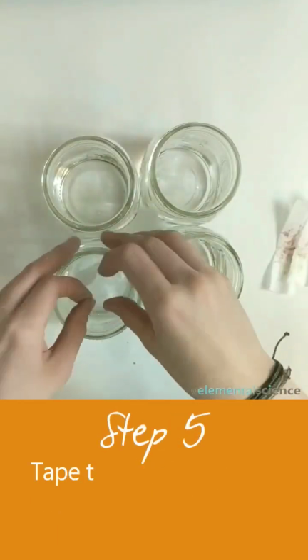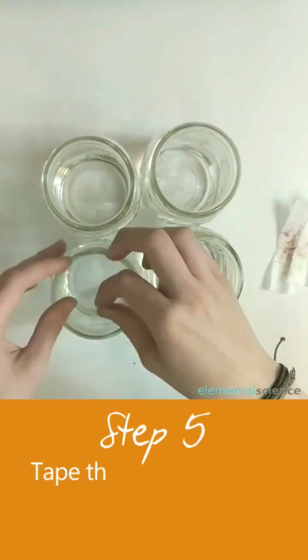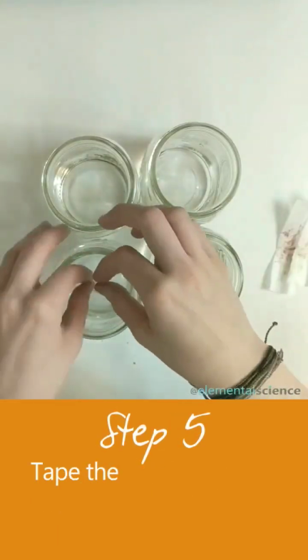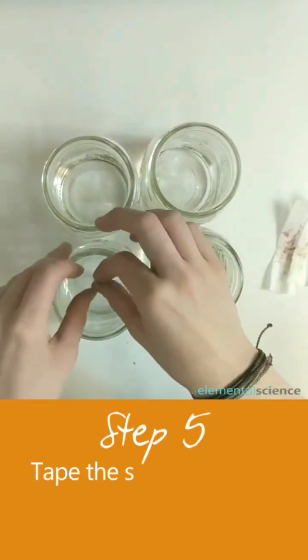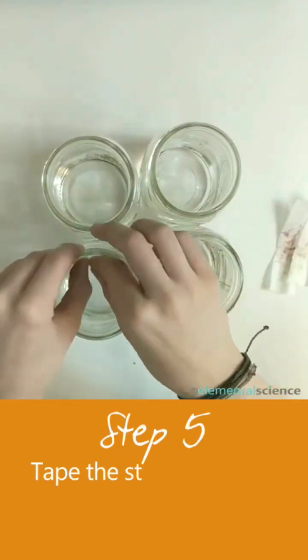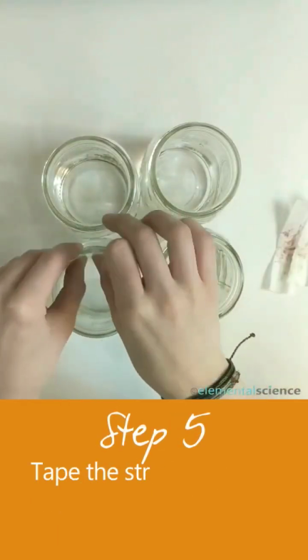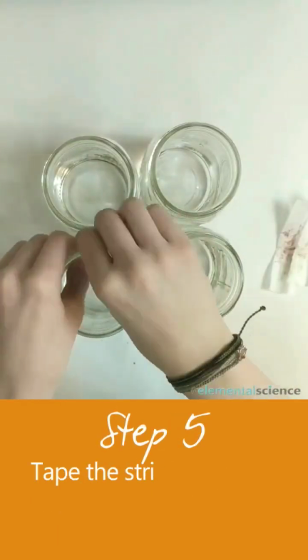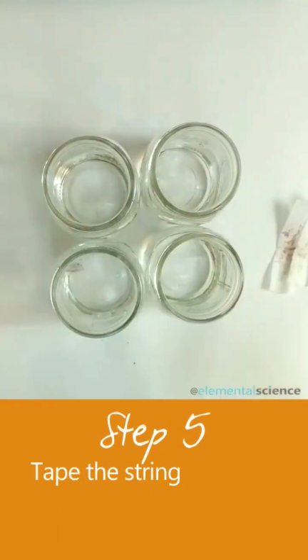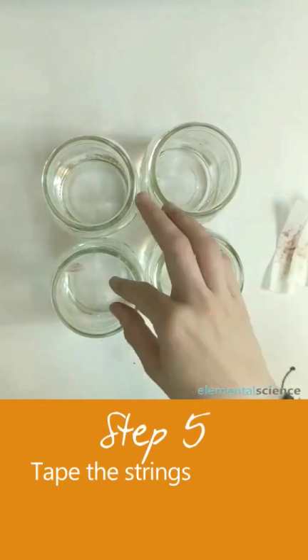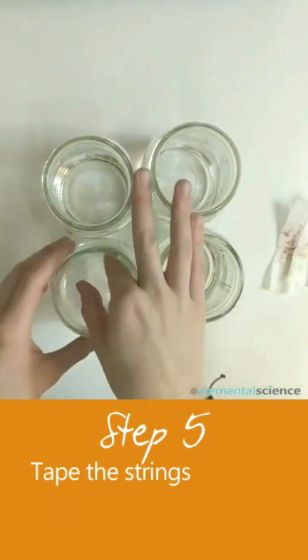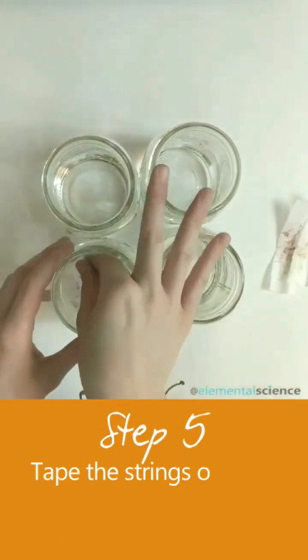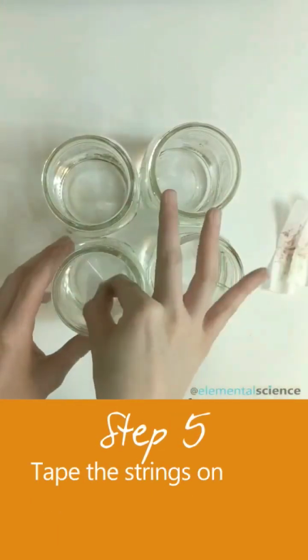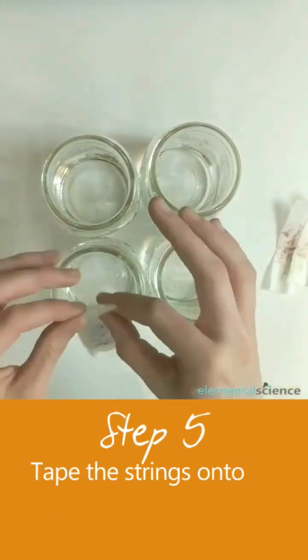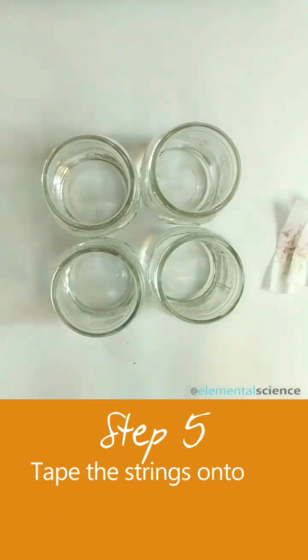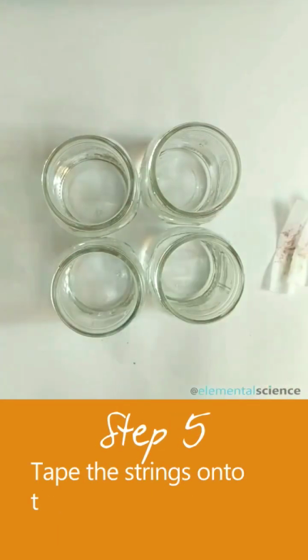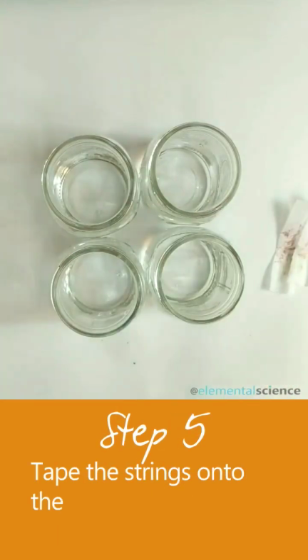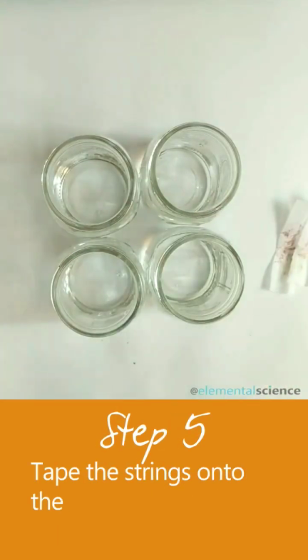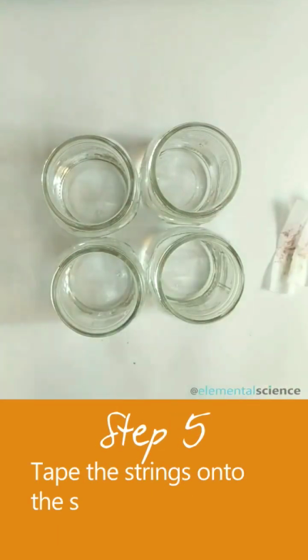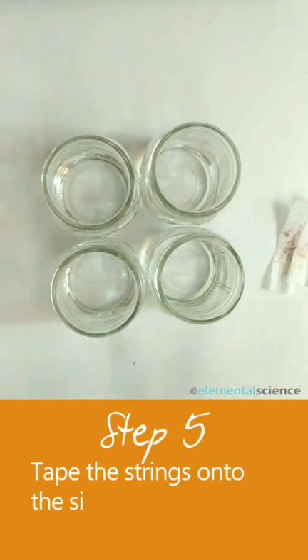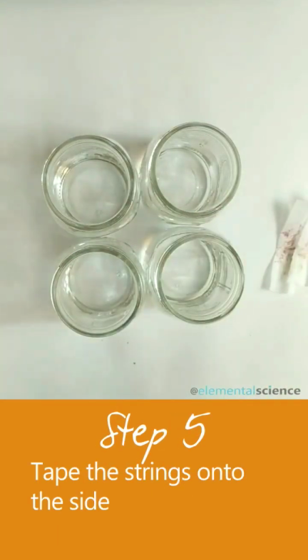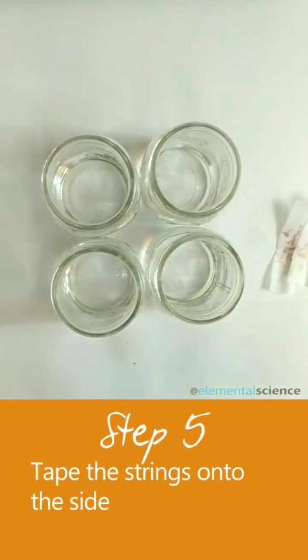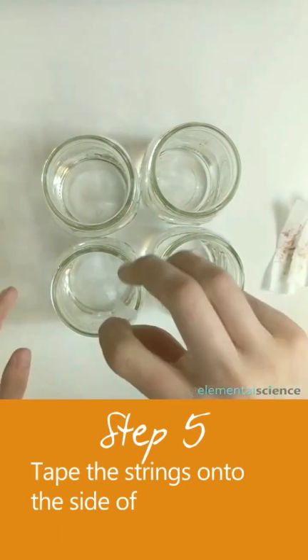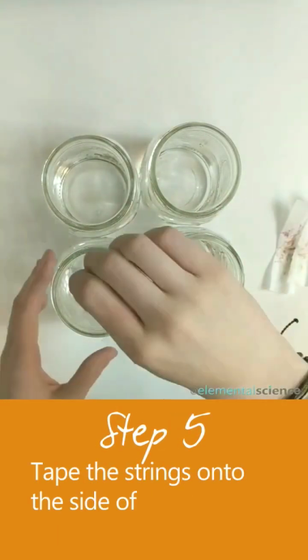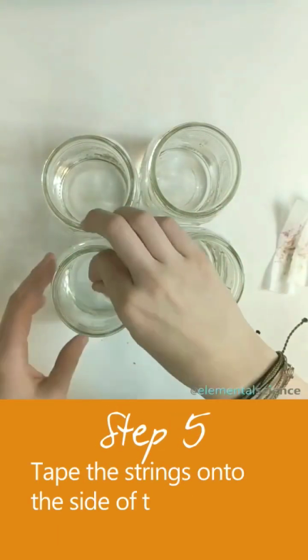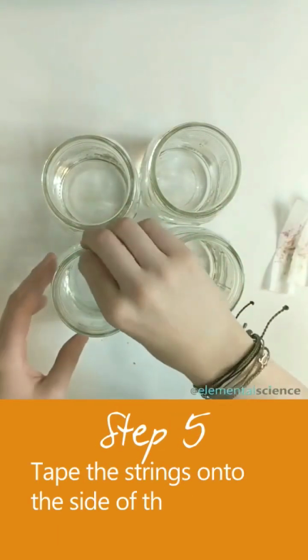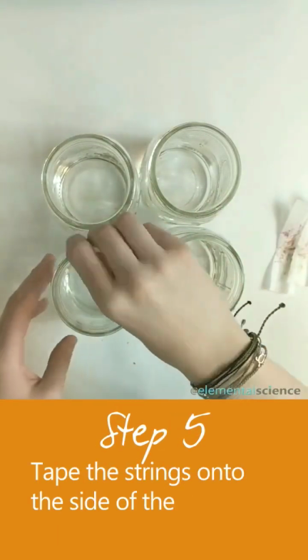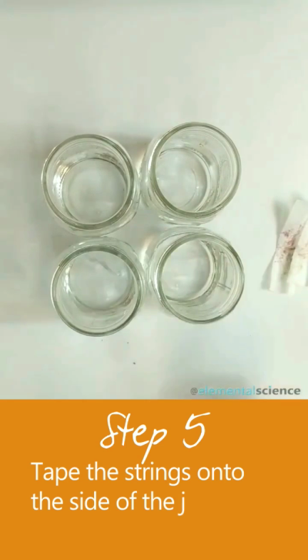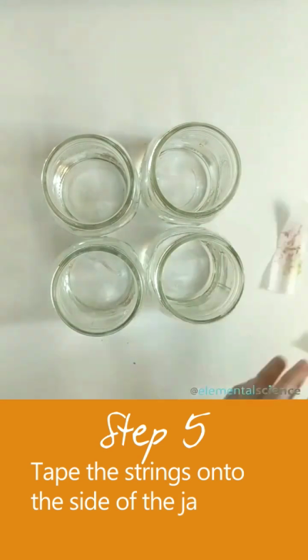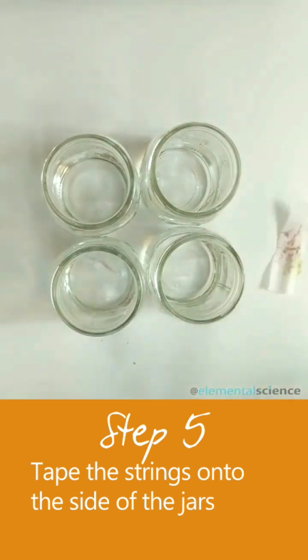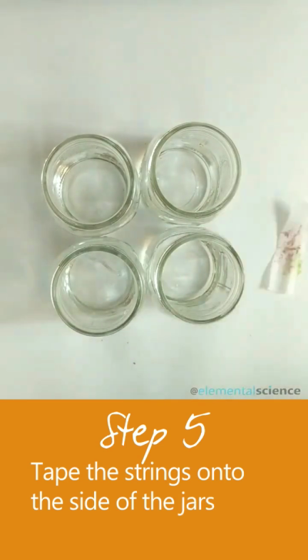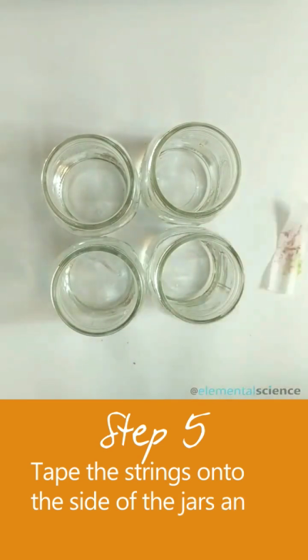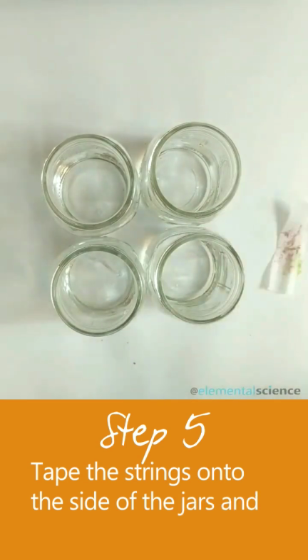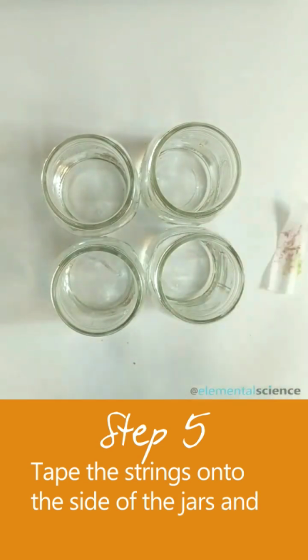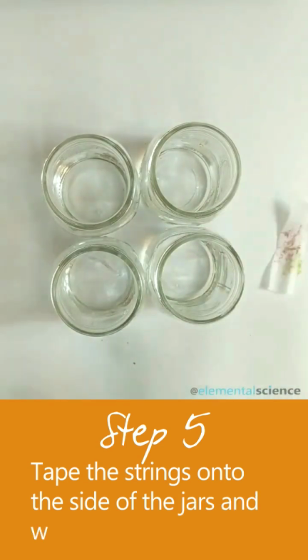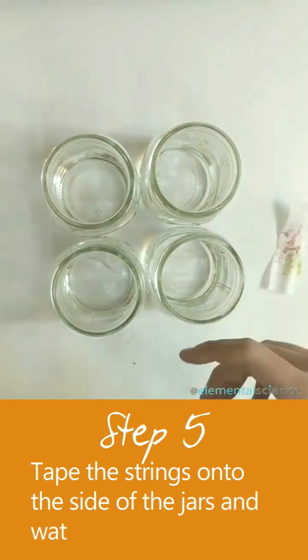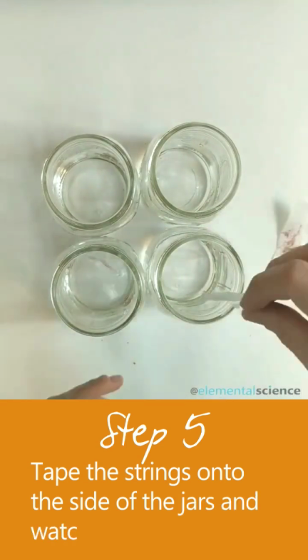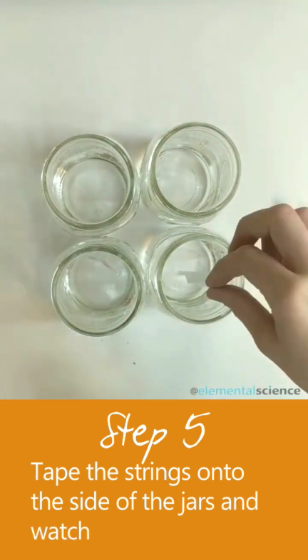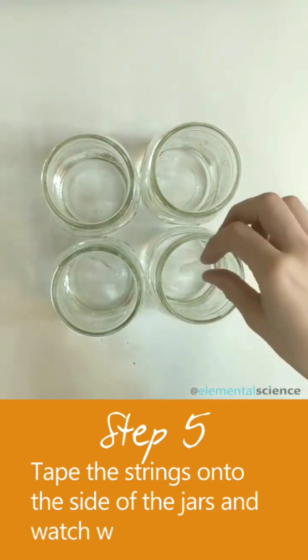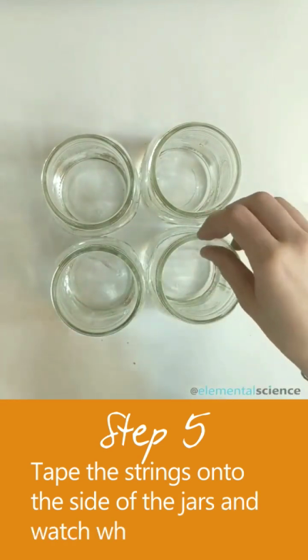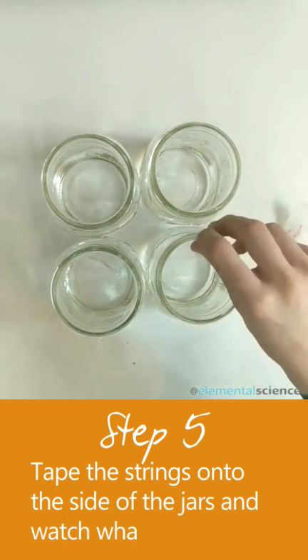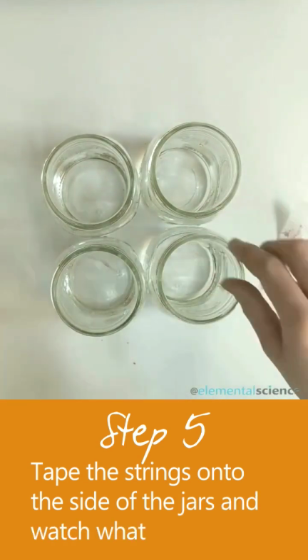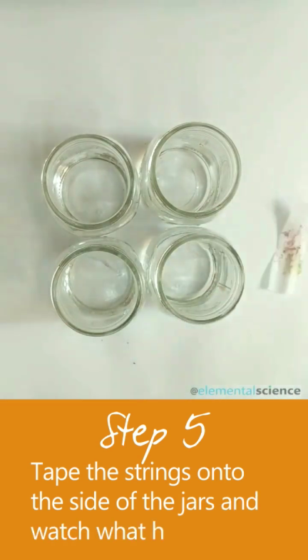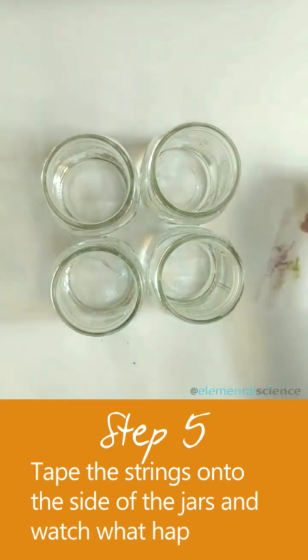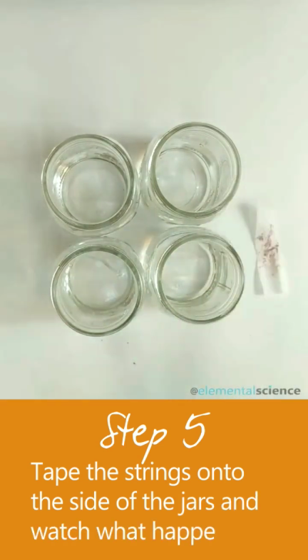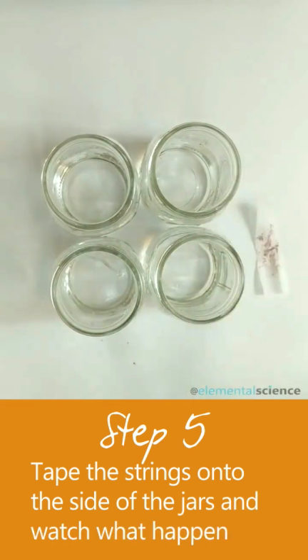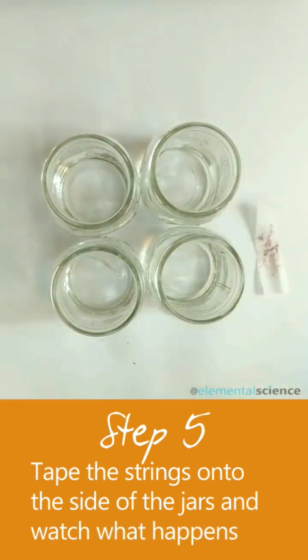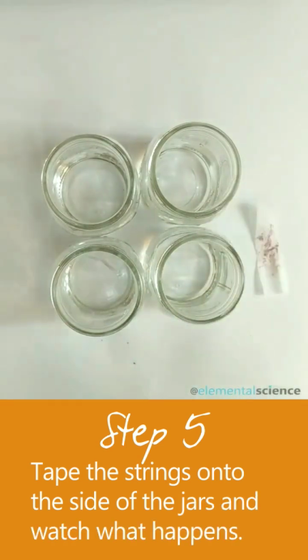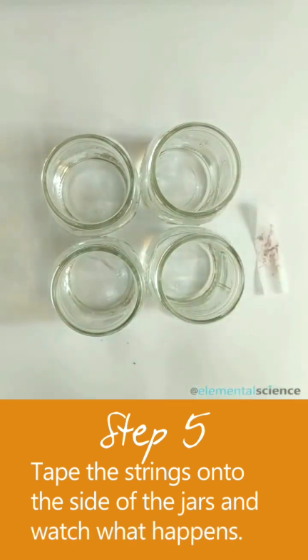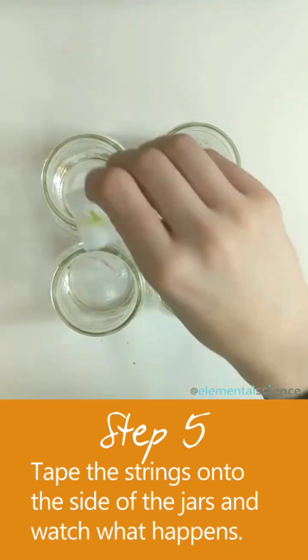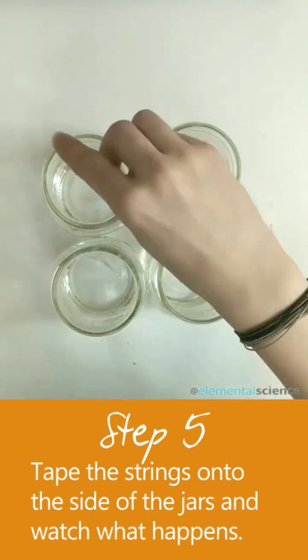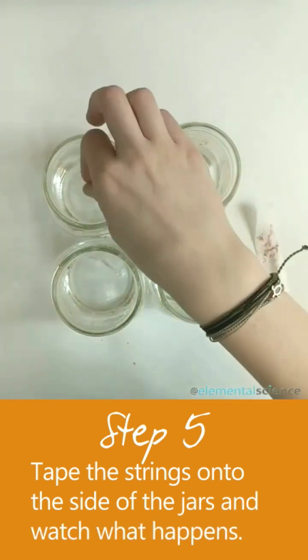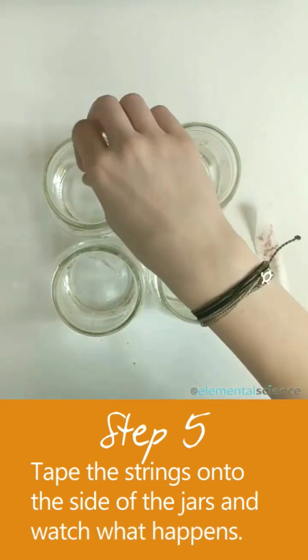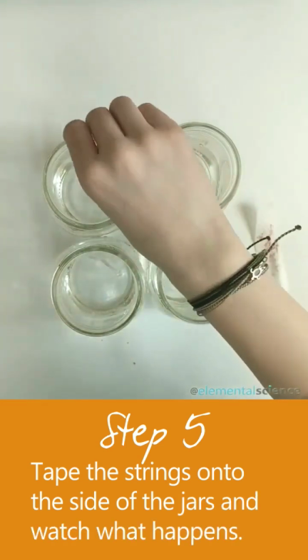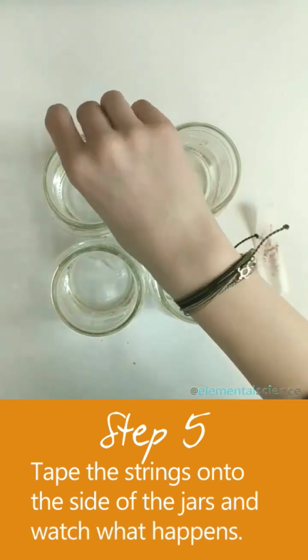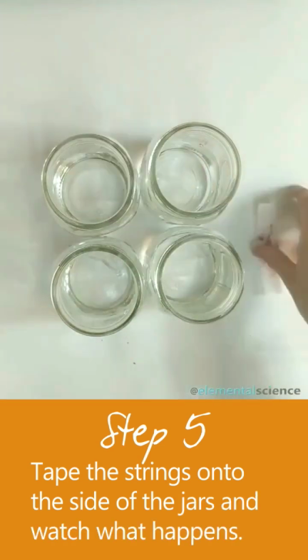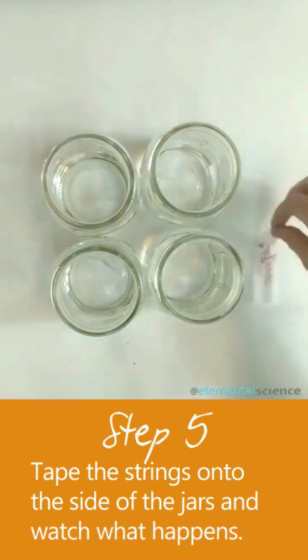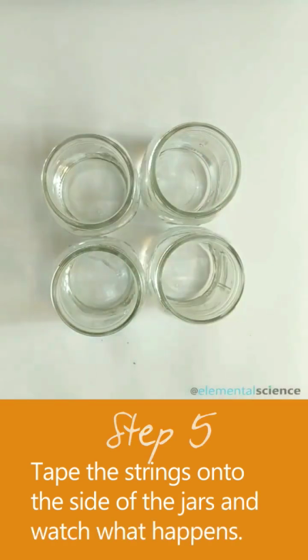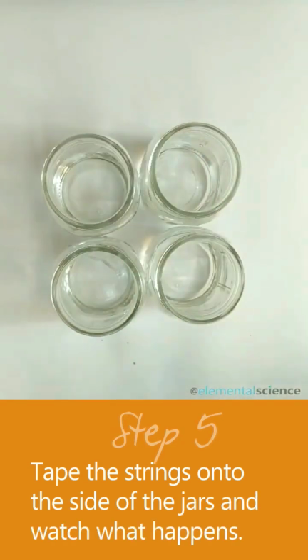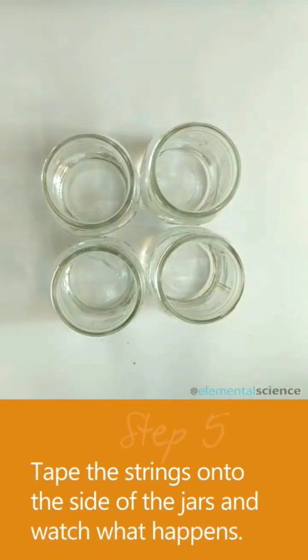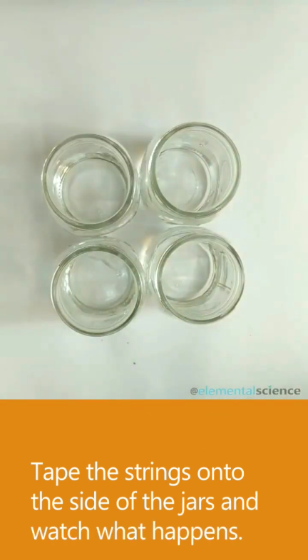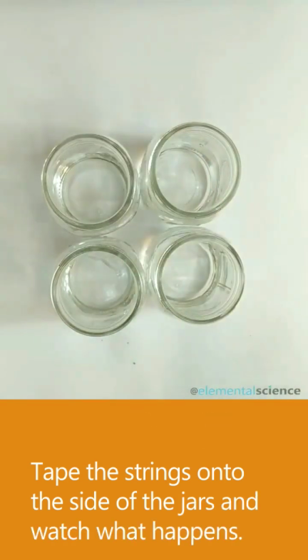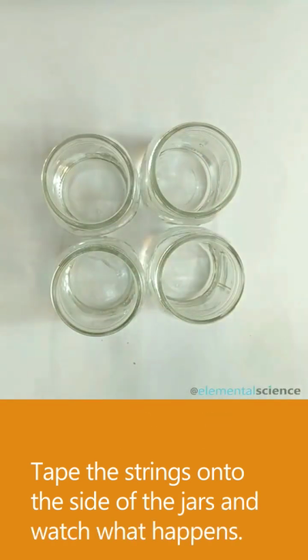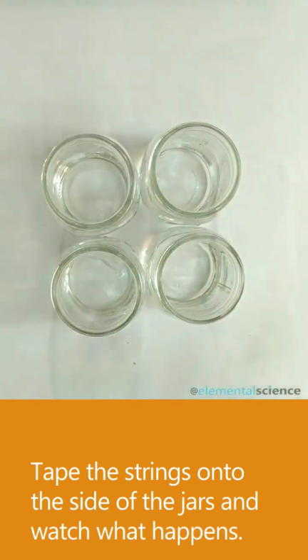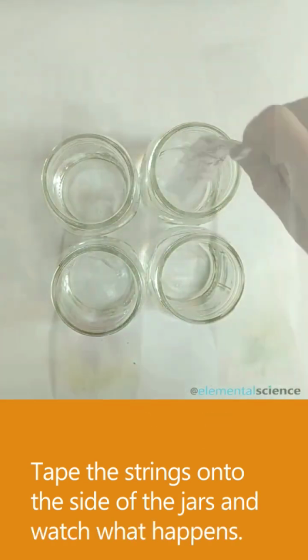Tape the strips into the jar so that the coffee filter is touching the alcohol but the color portion is not.